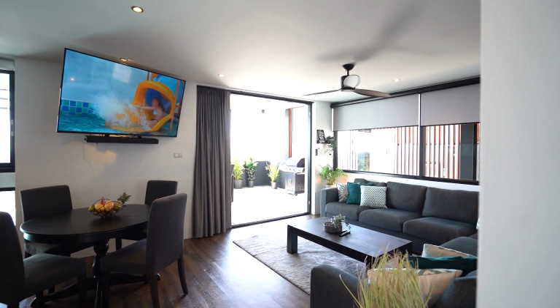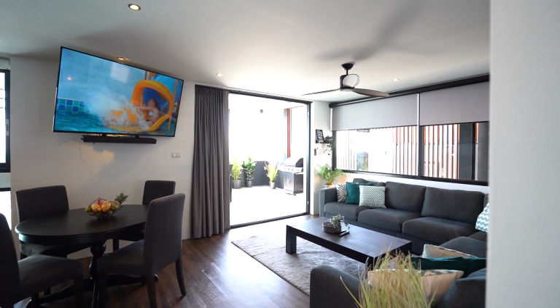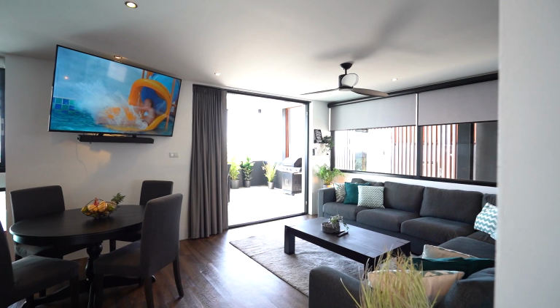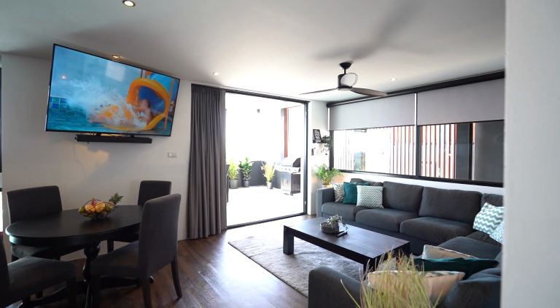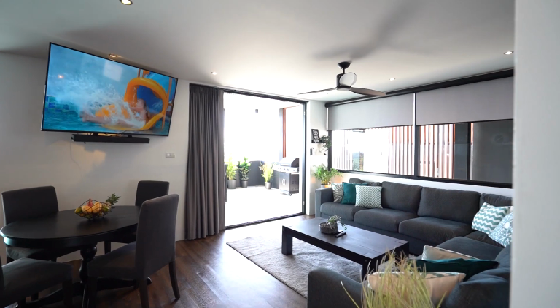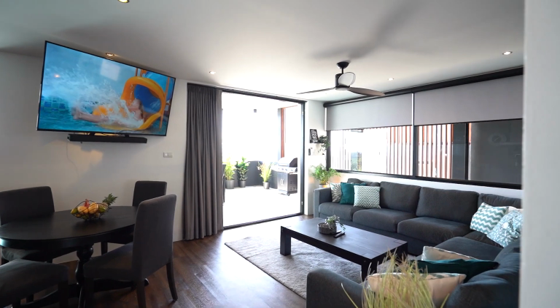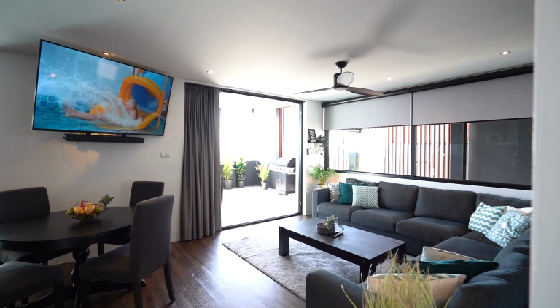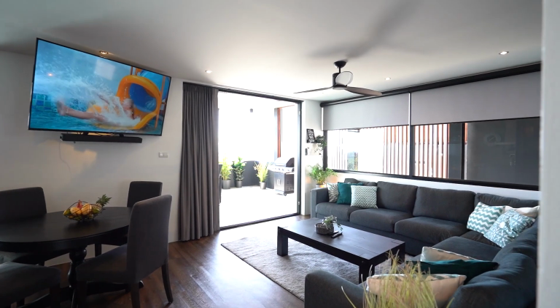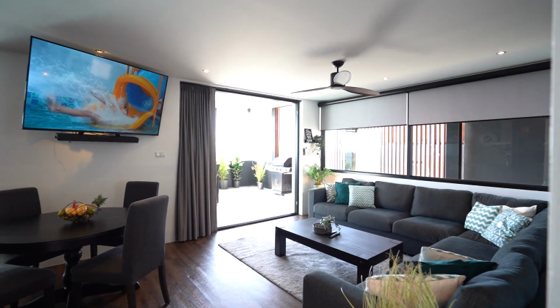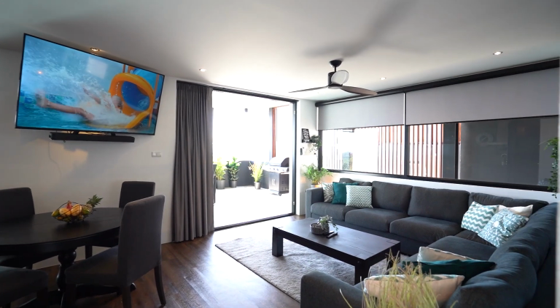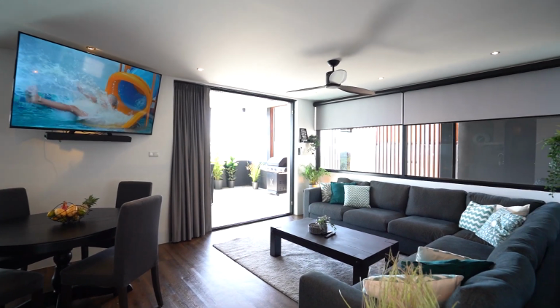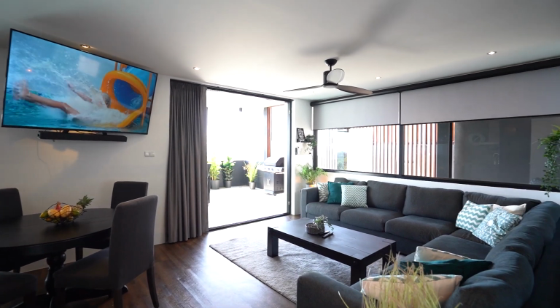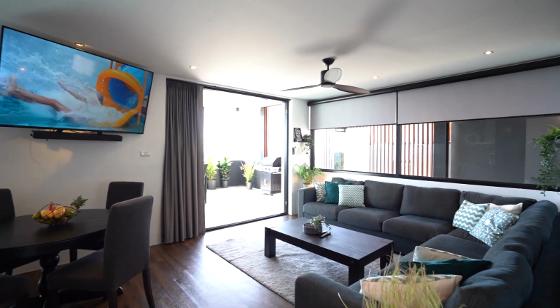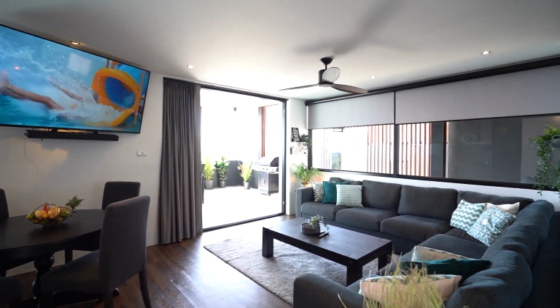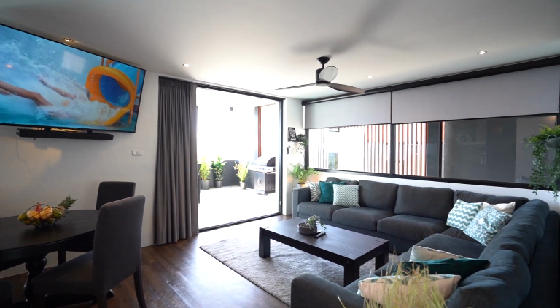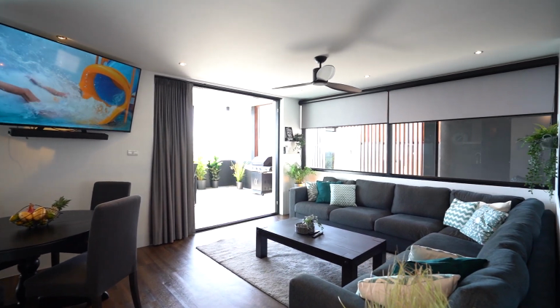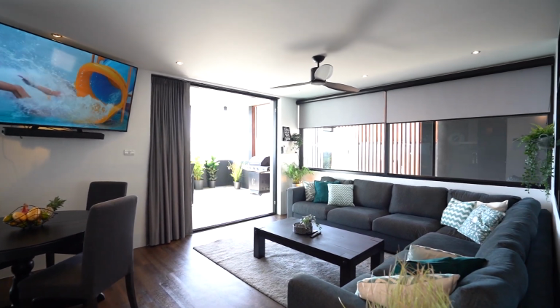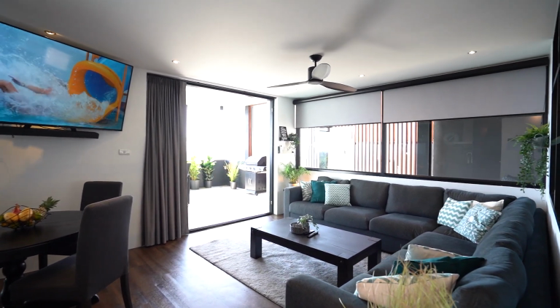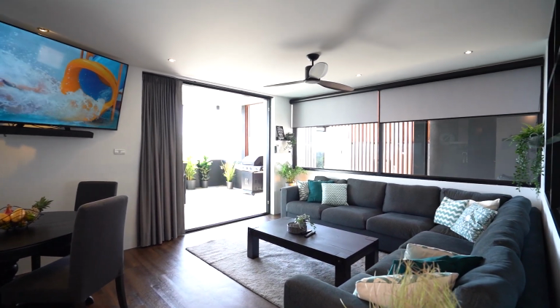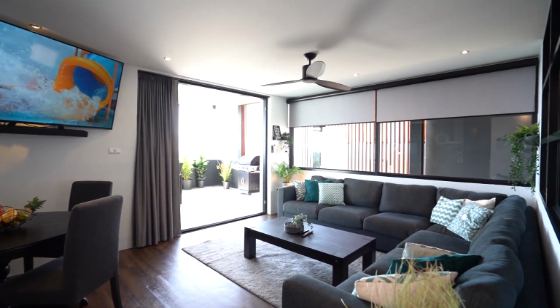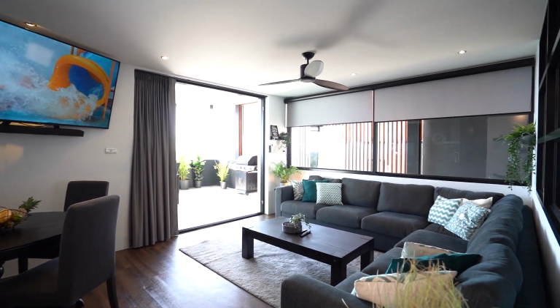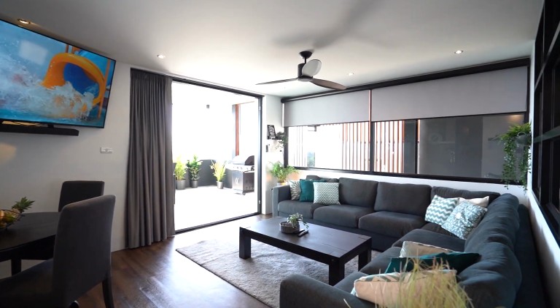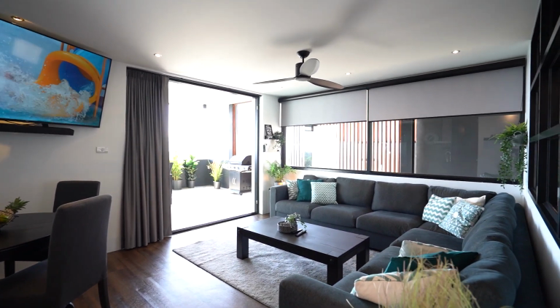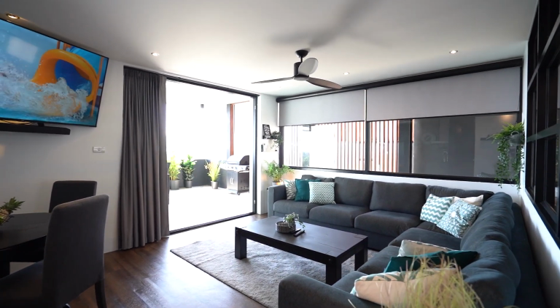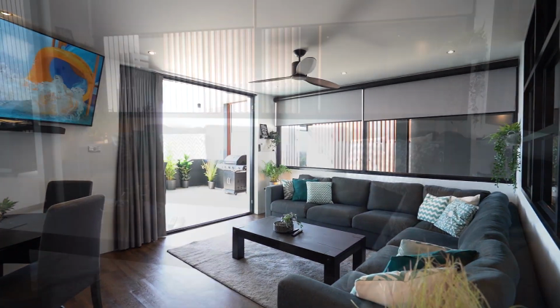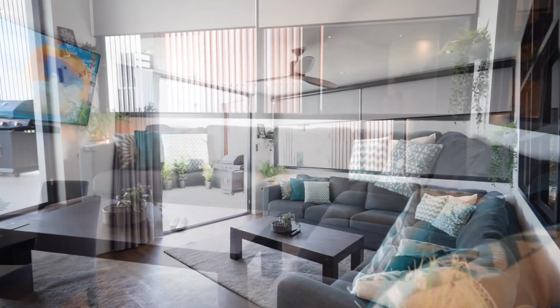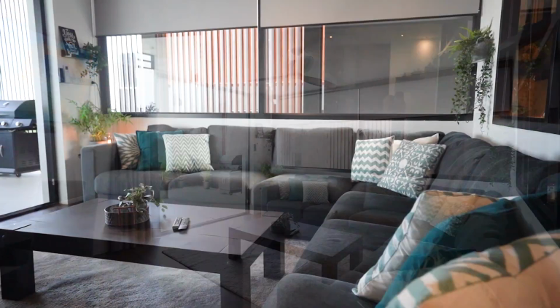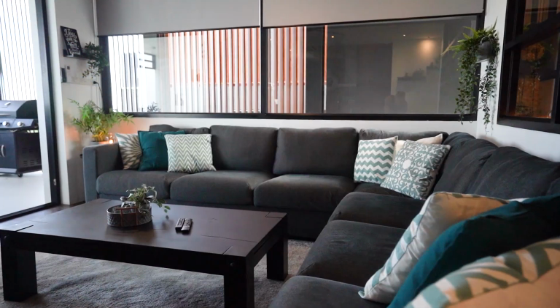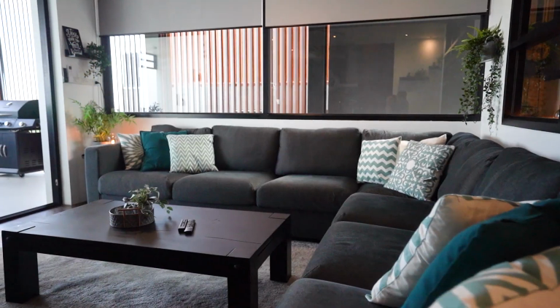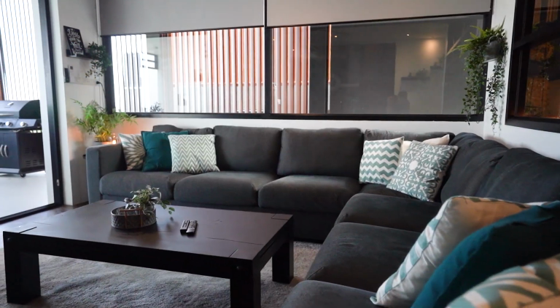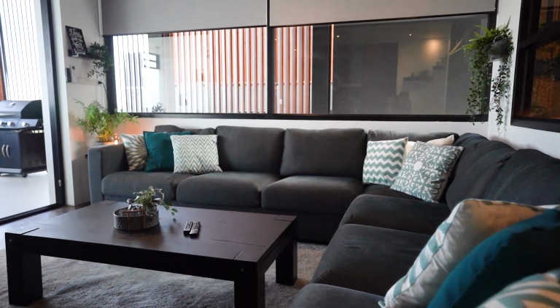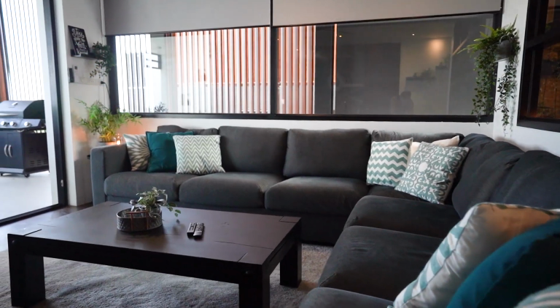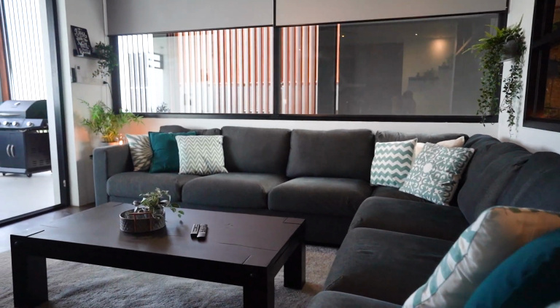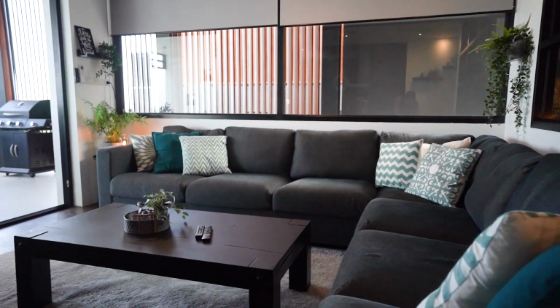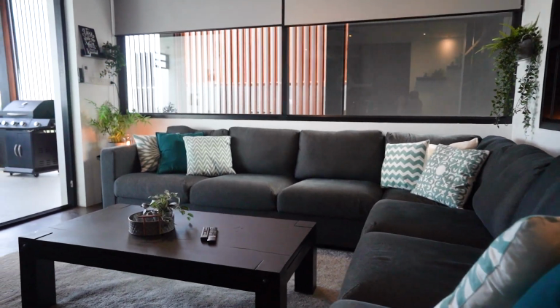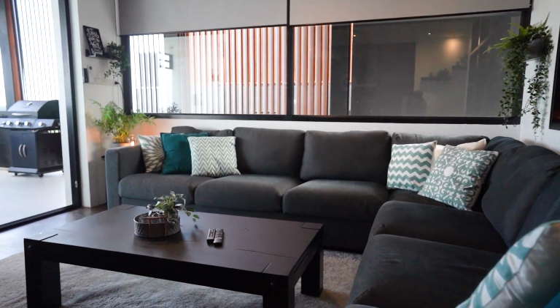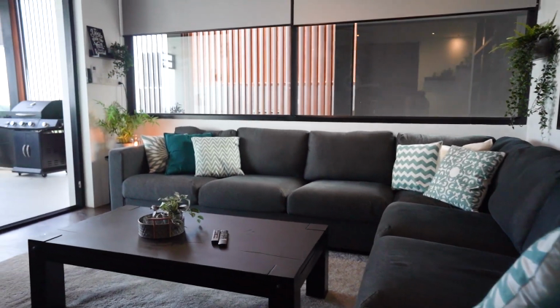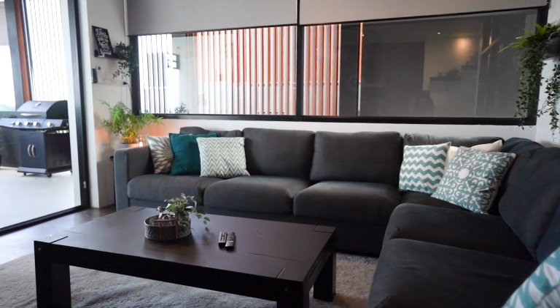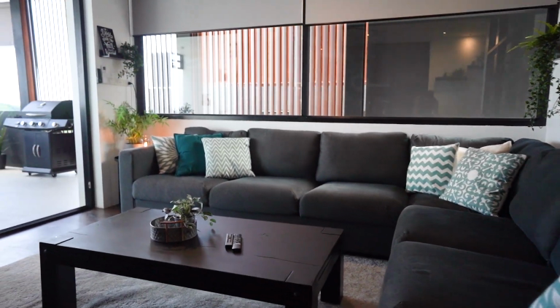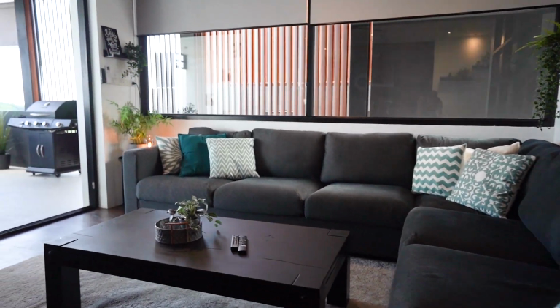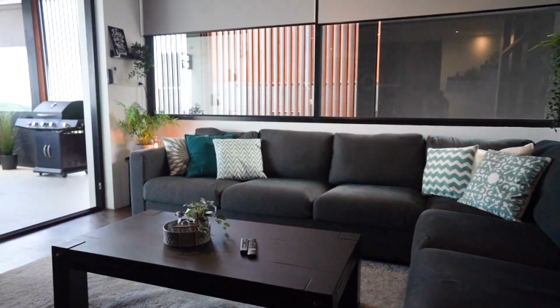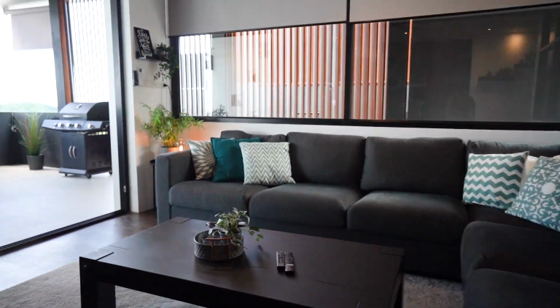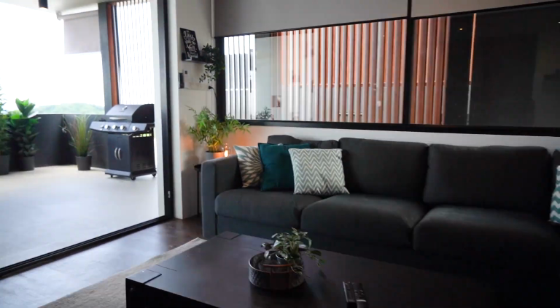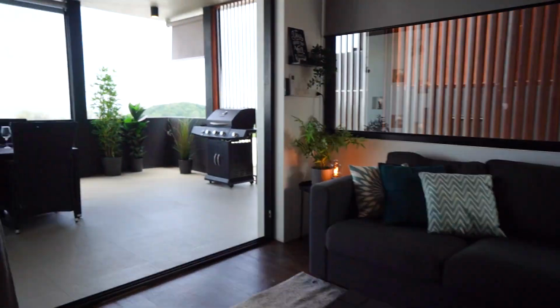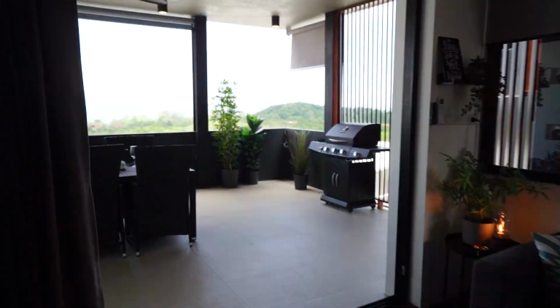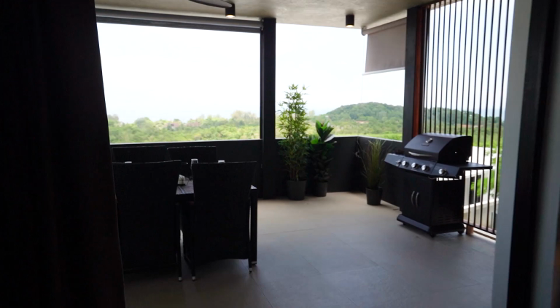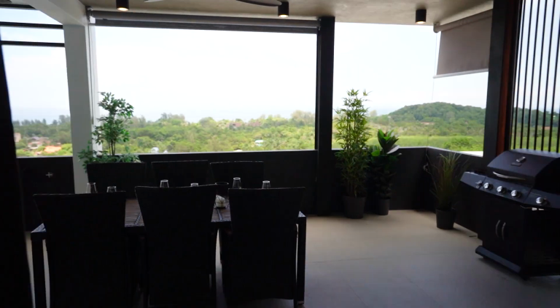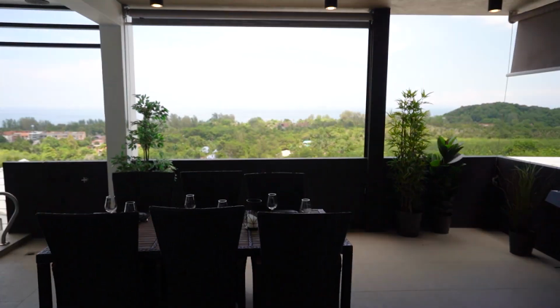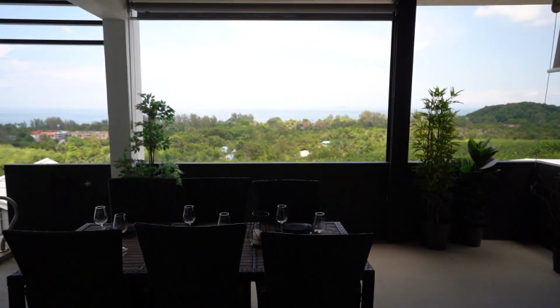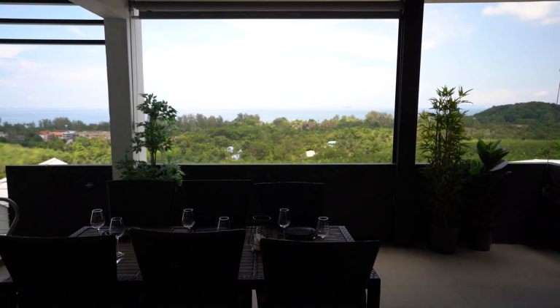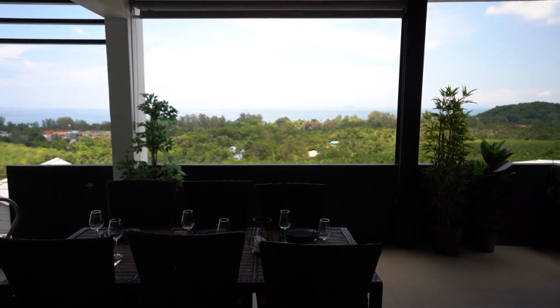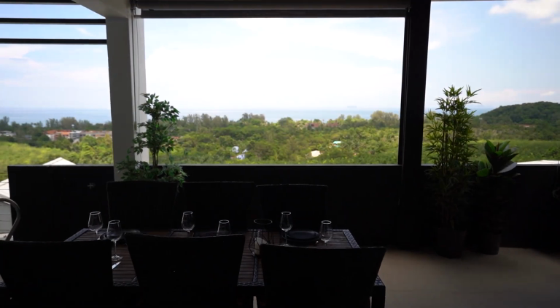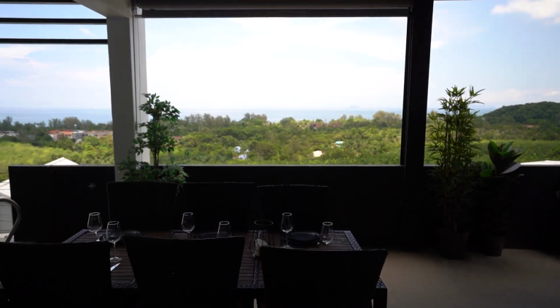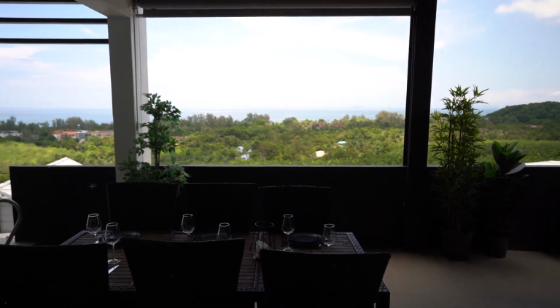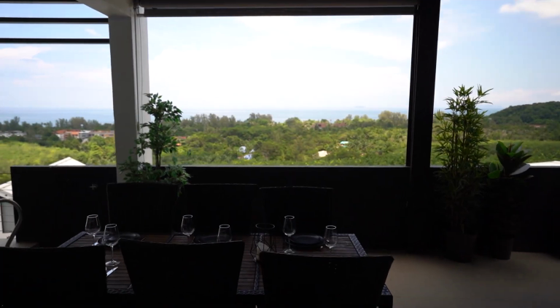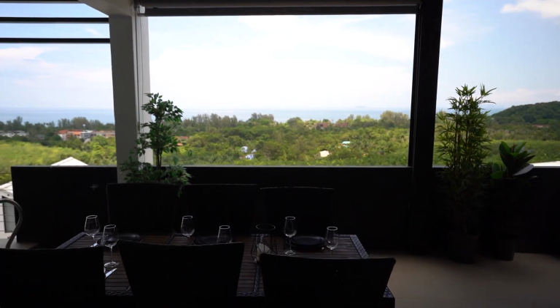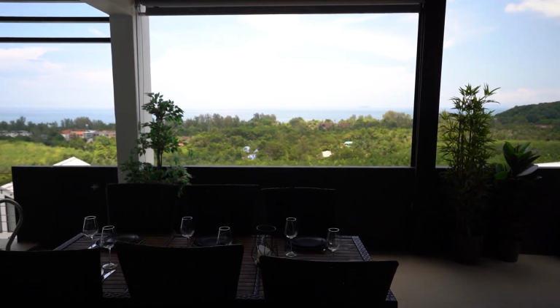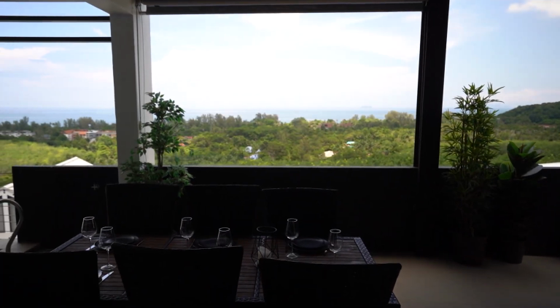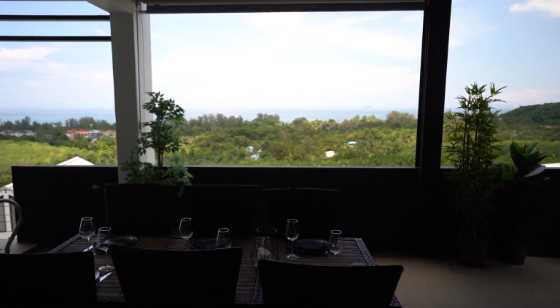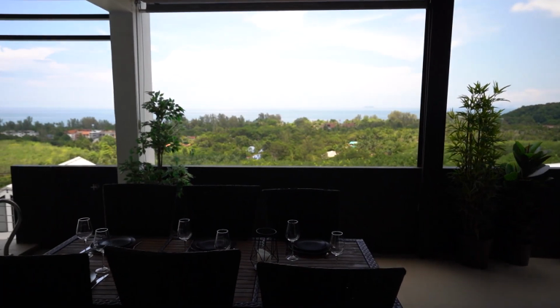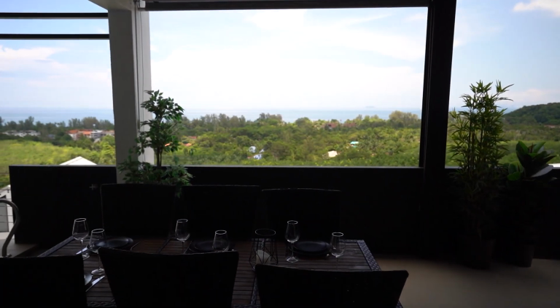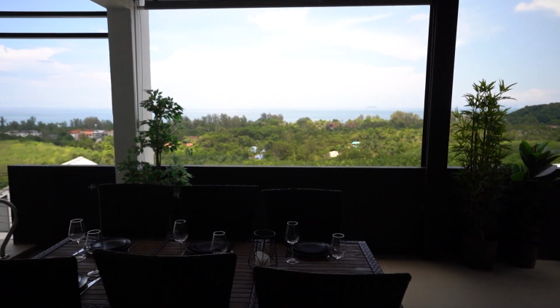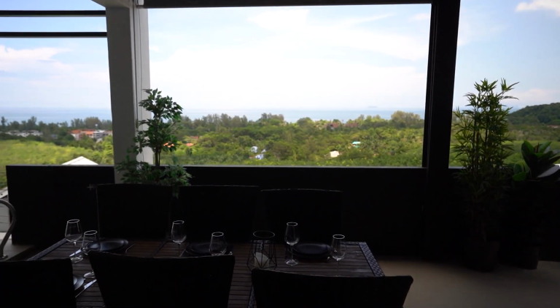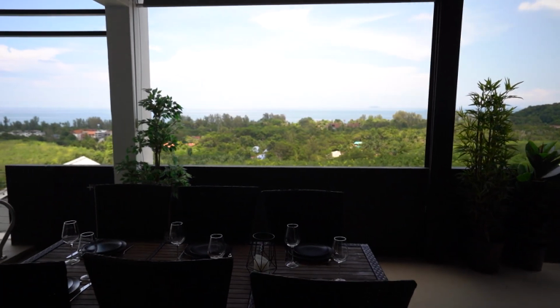The living area has a 65 inch smart TV and a huge sofa looking out onto the terrace and the seaview beyond.